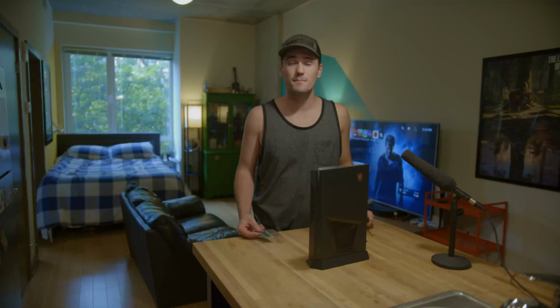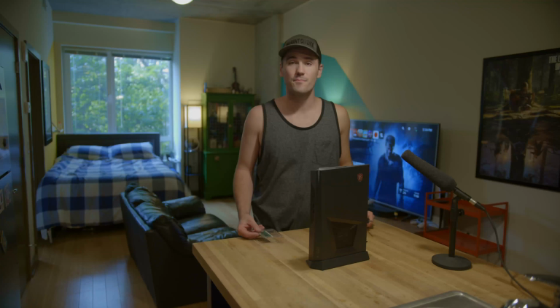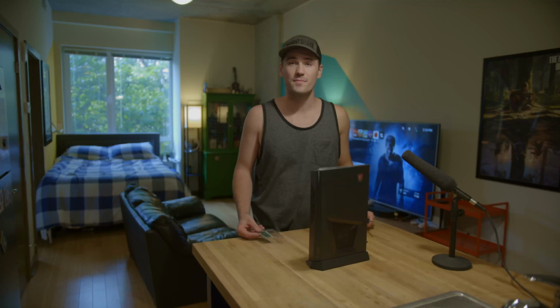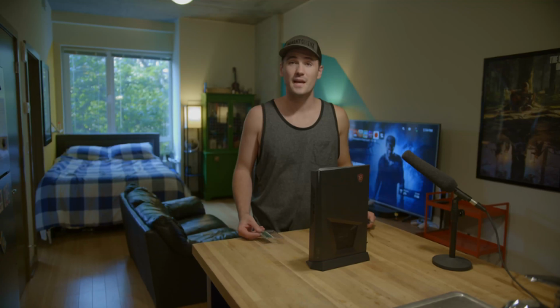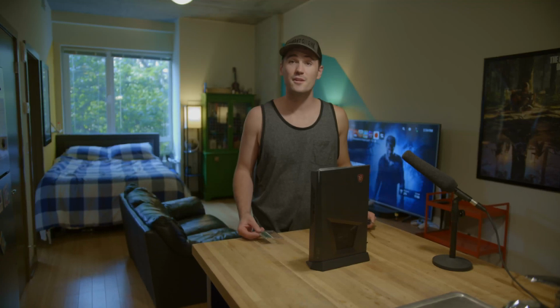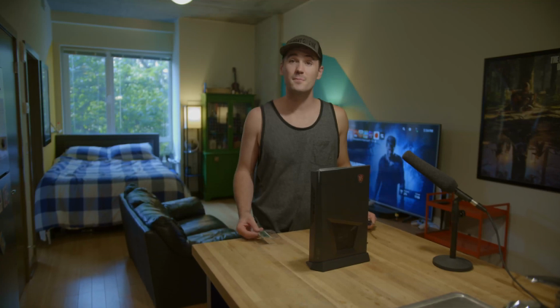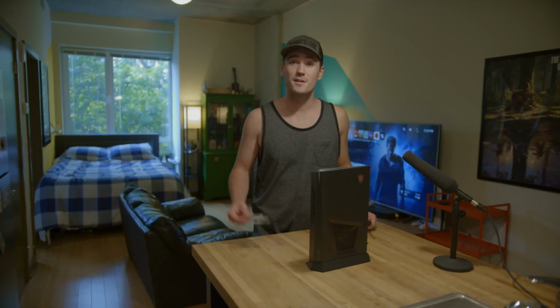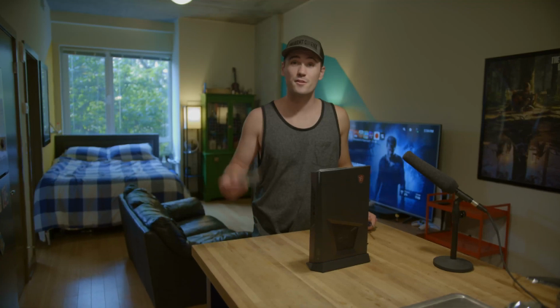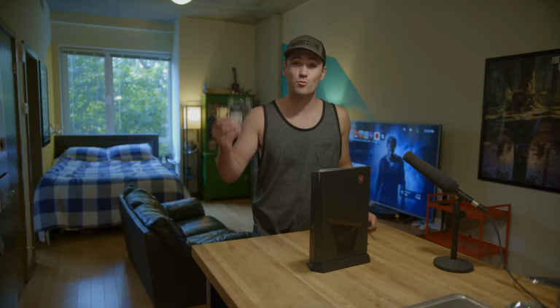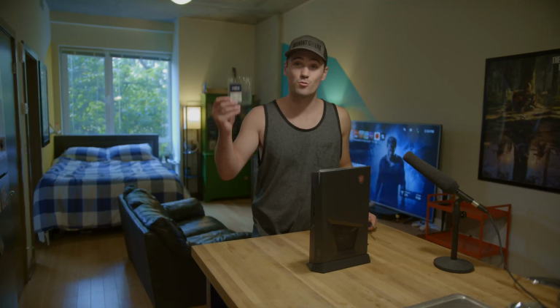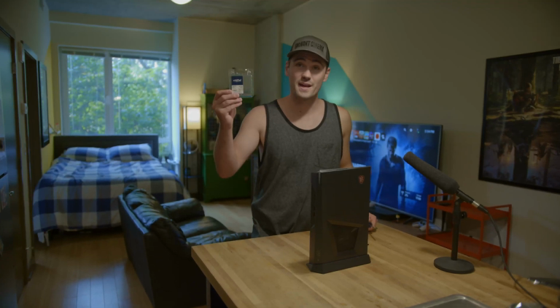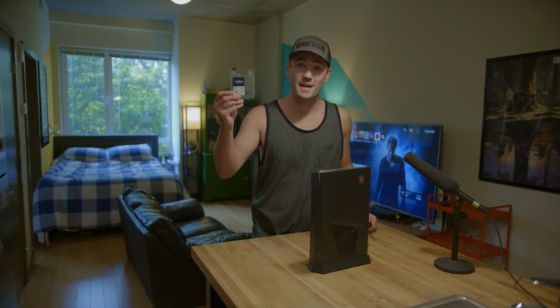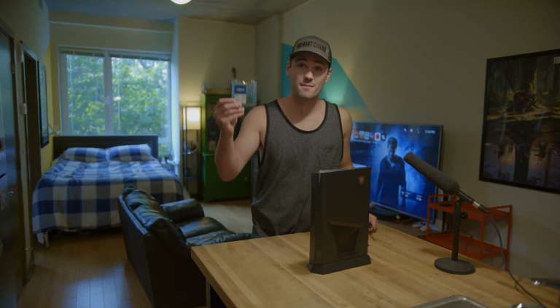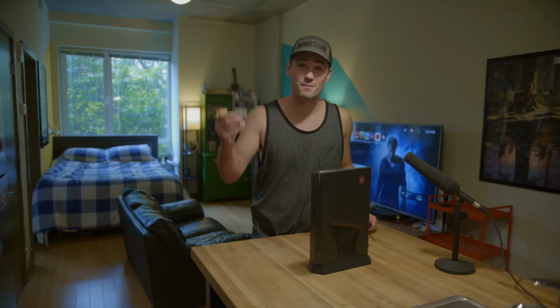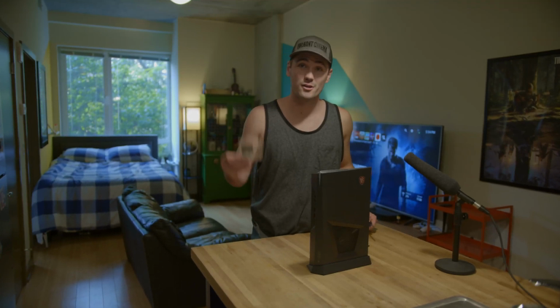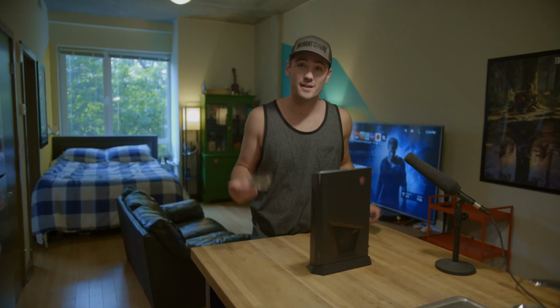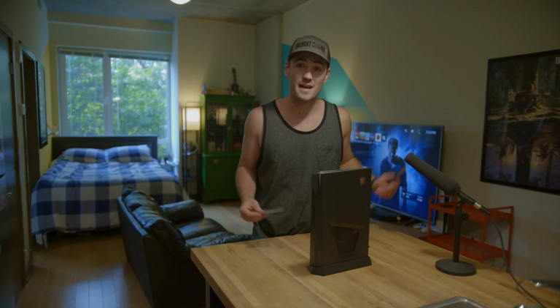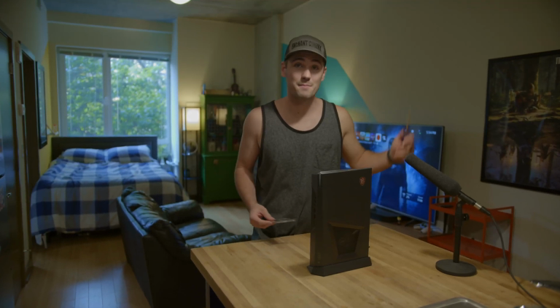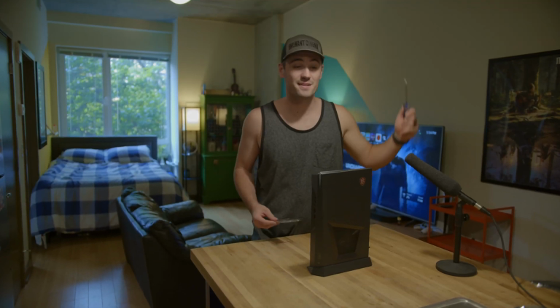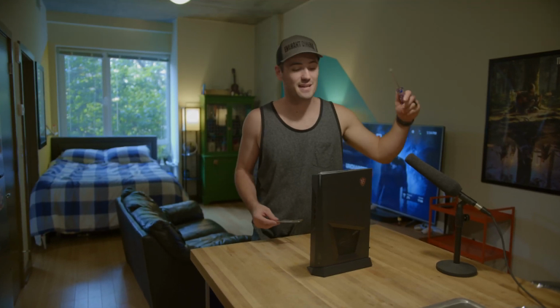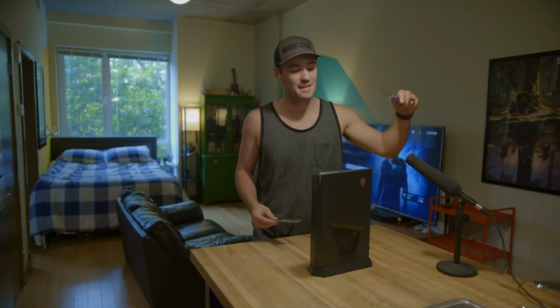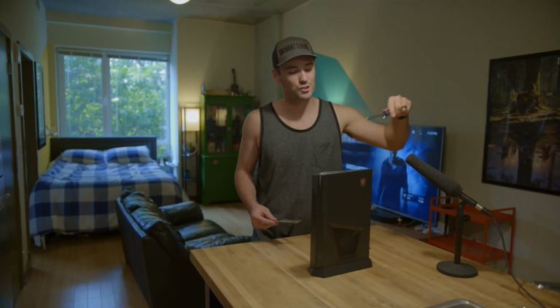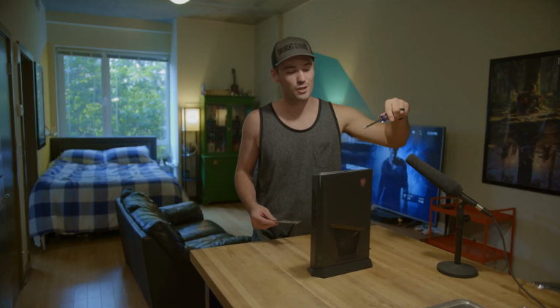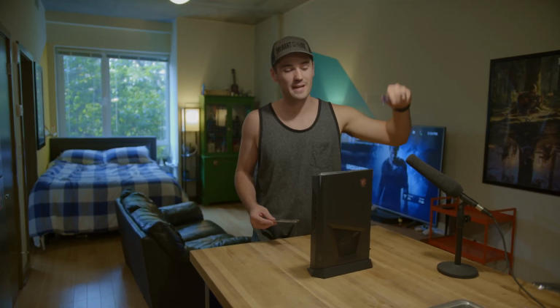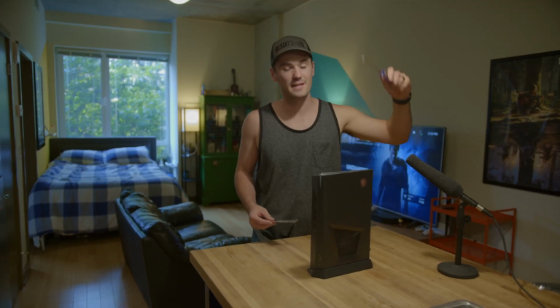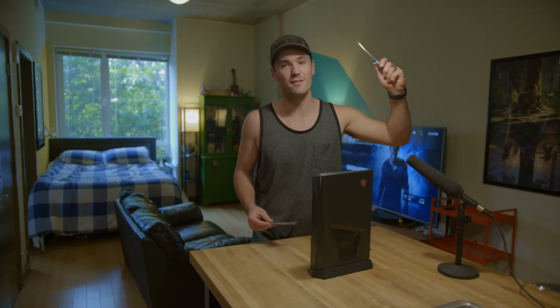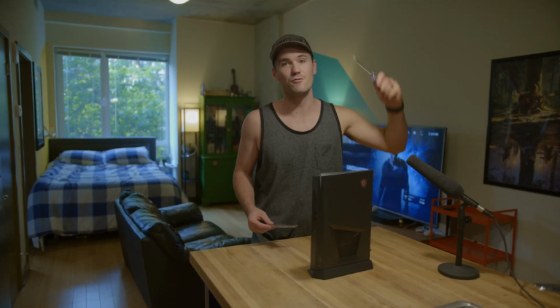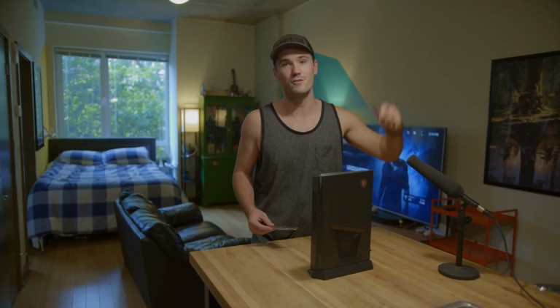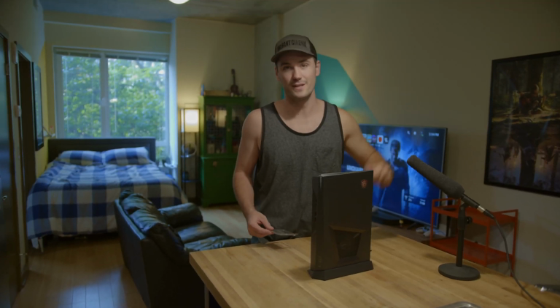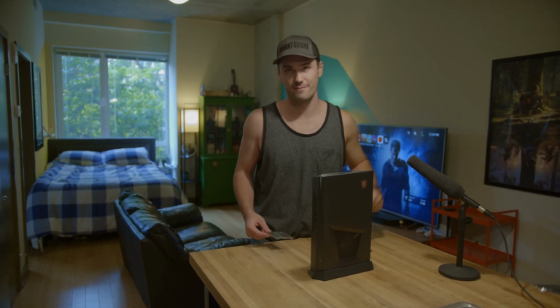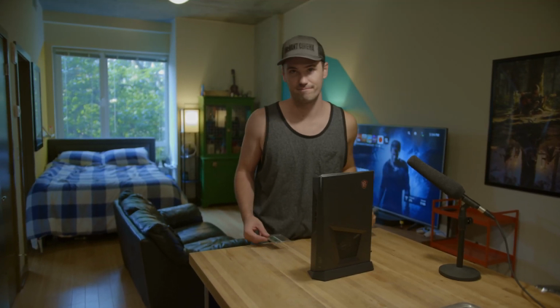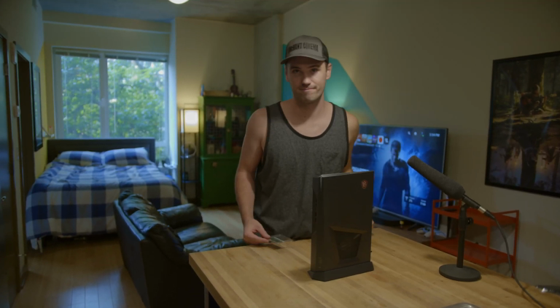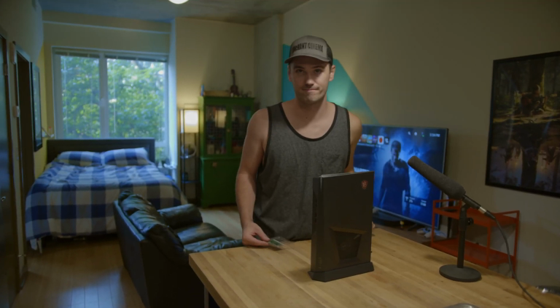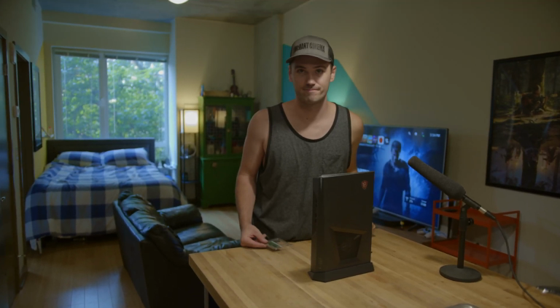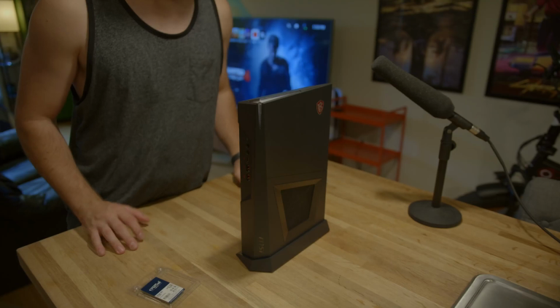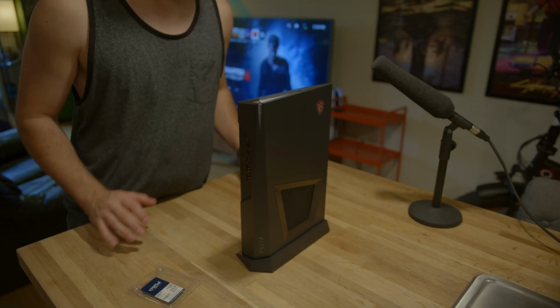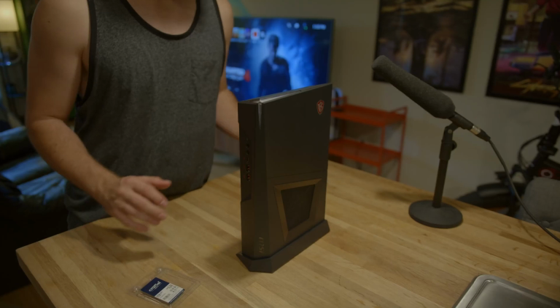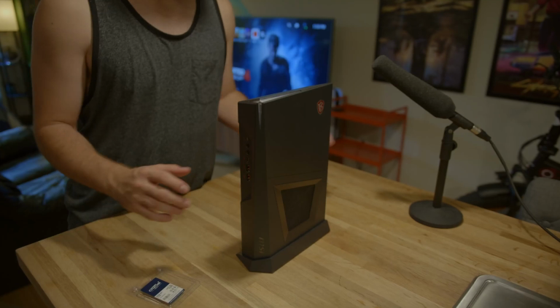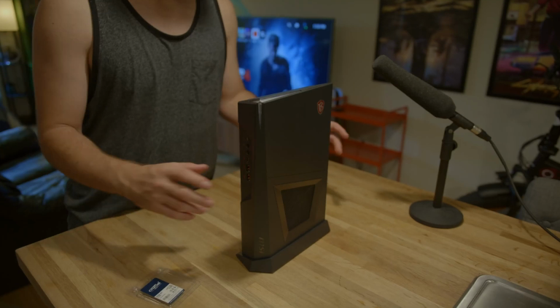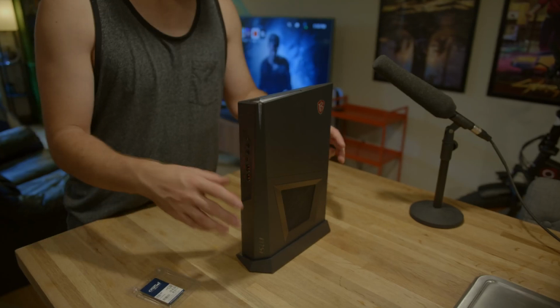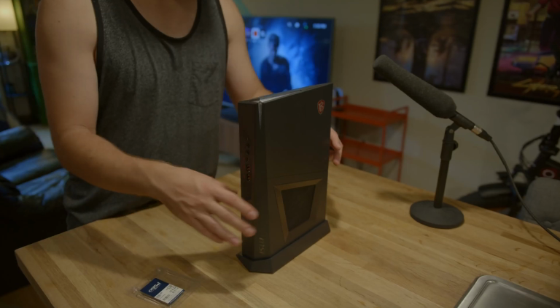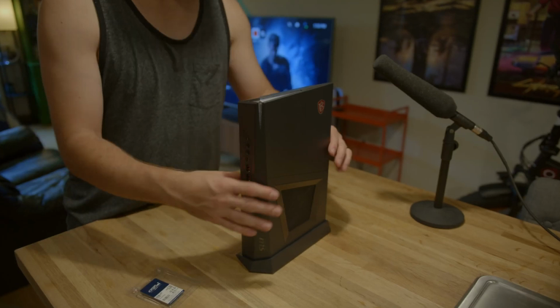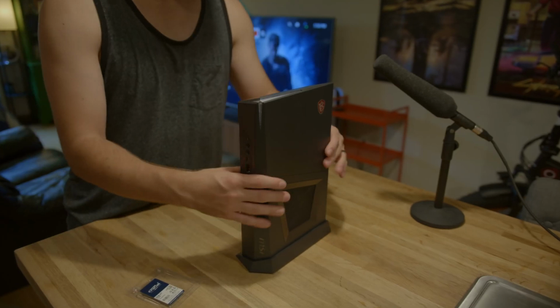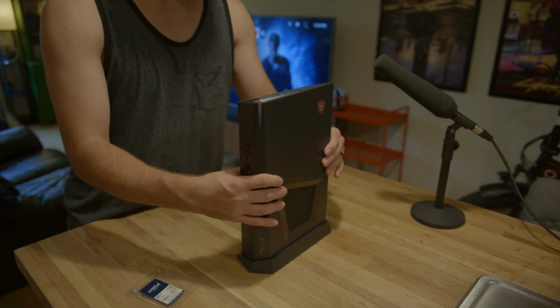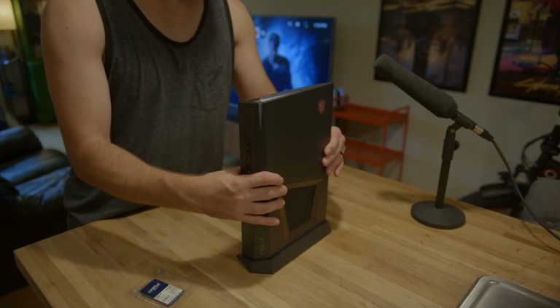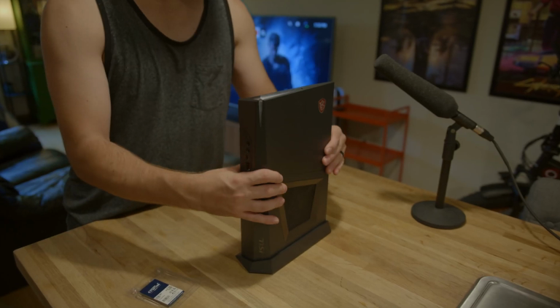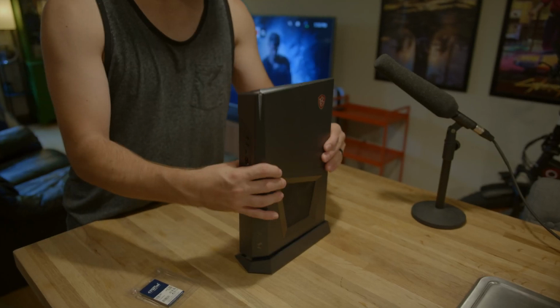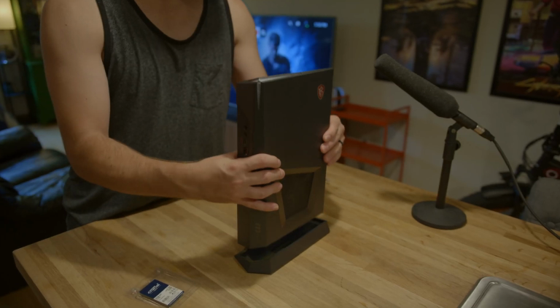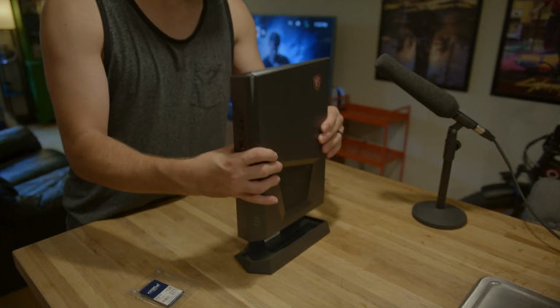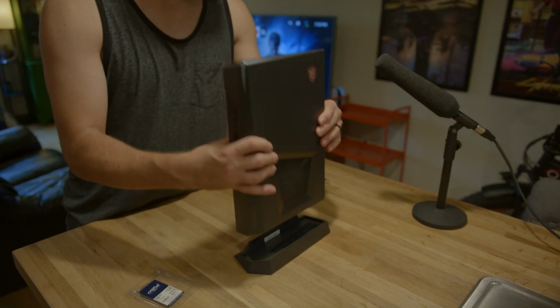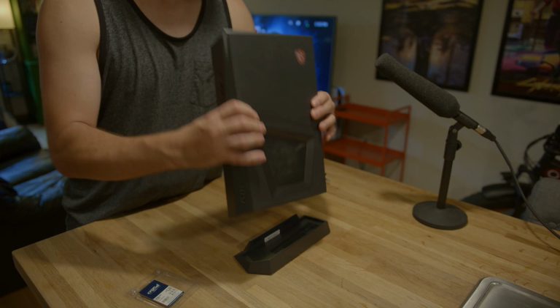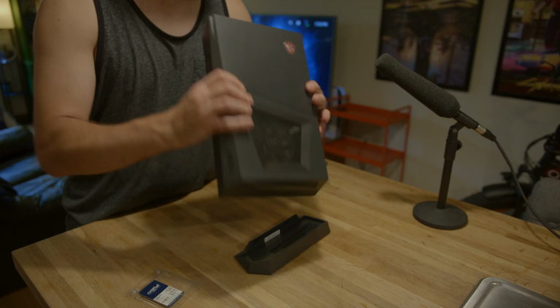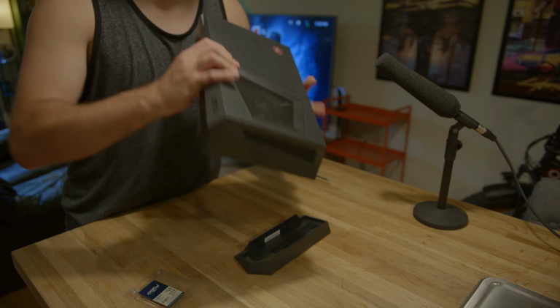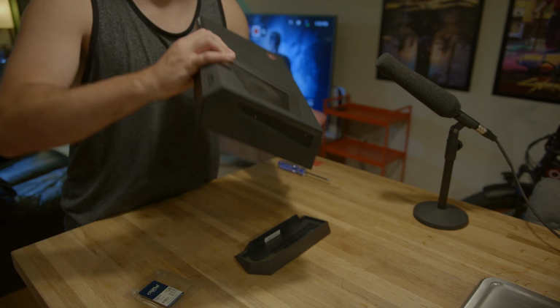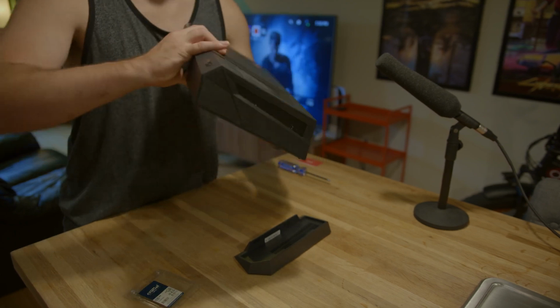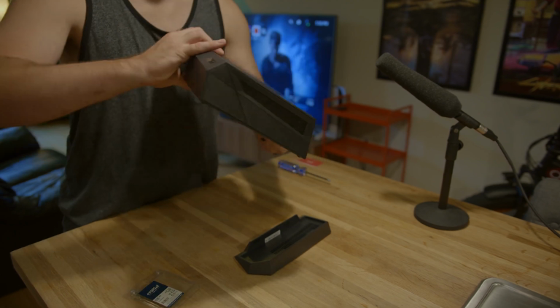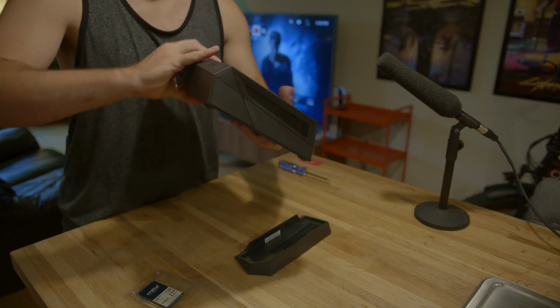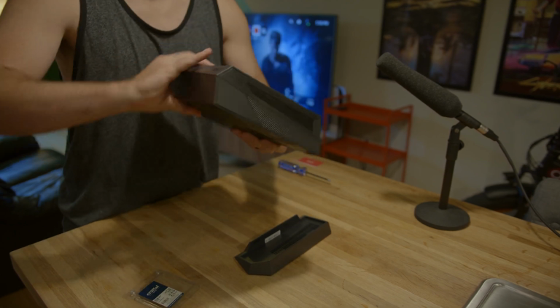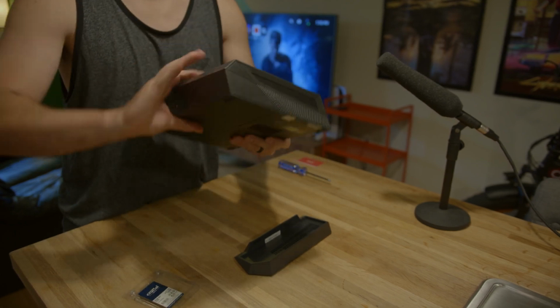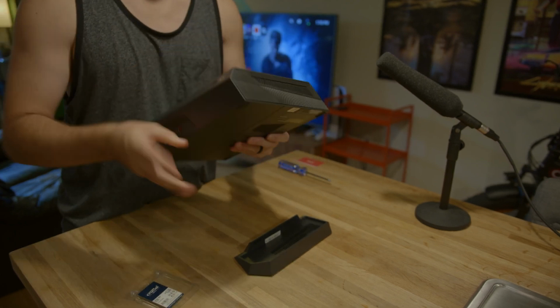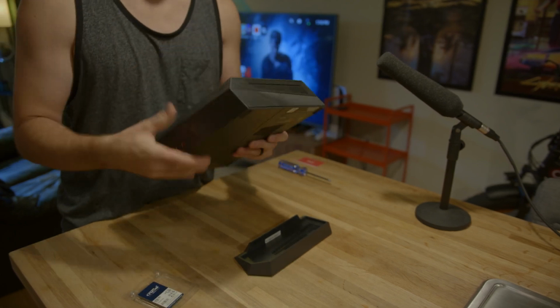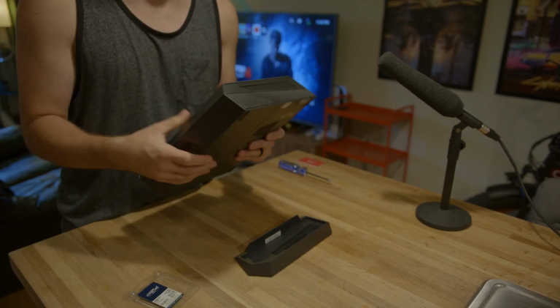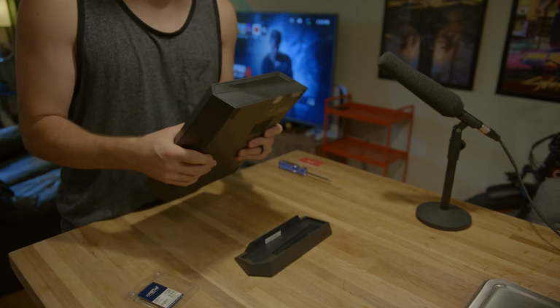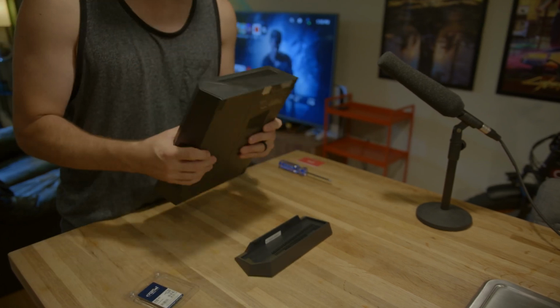How to upgrade the RAM on an MSI Trident 3. All right, we're going to start by flipping this over and taking a look at the other side.